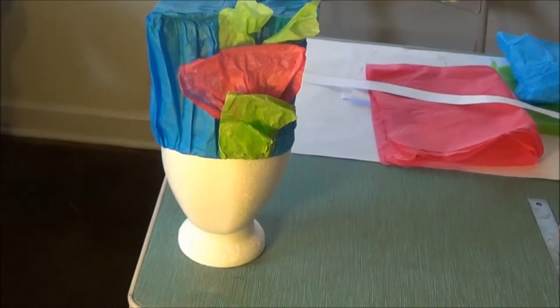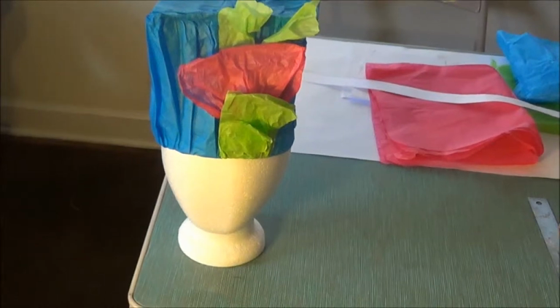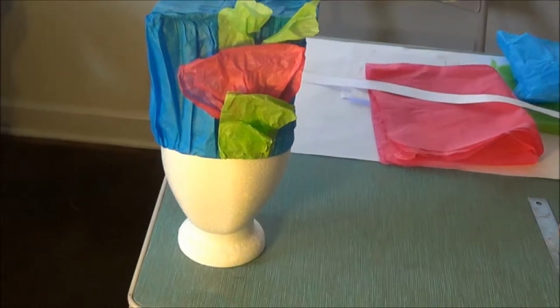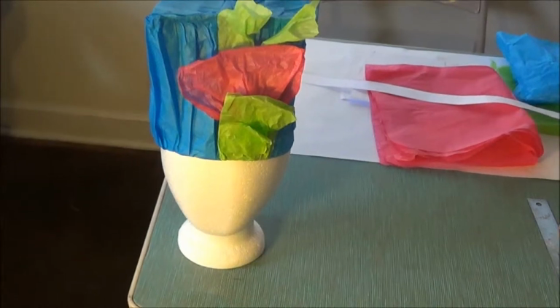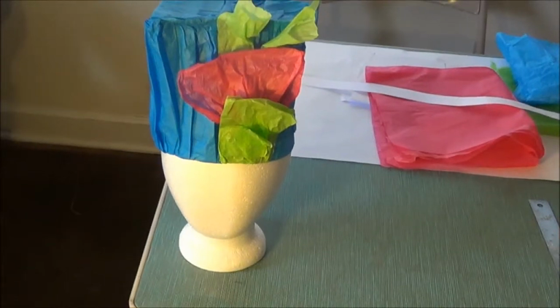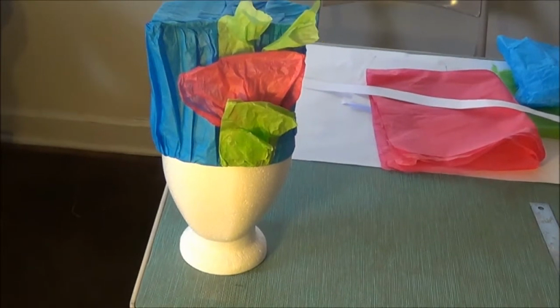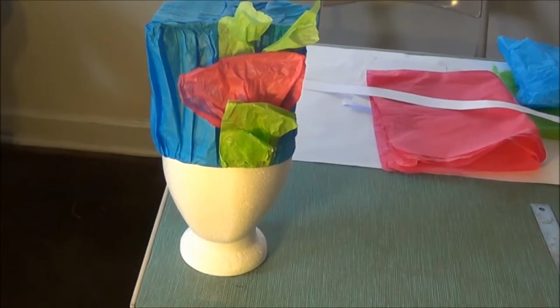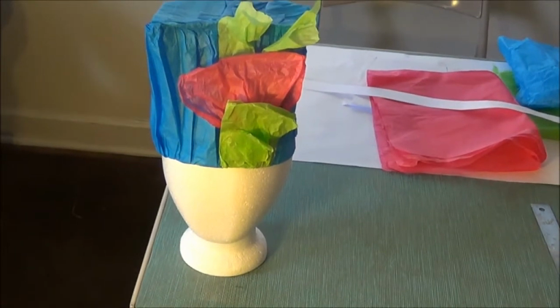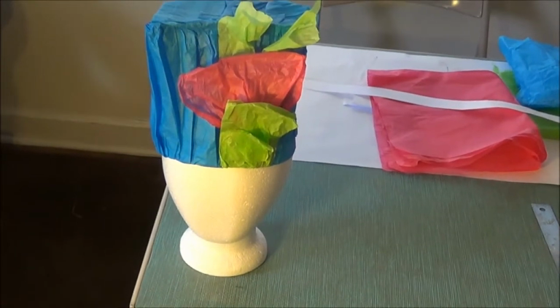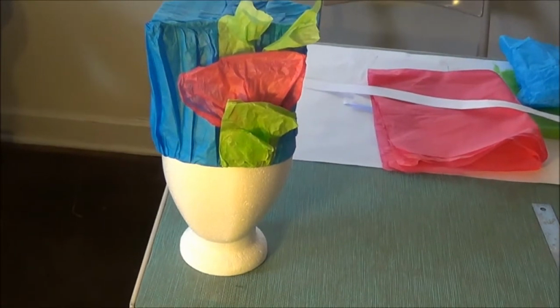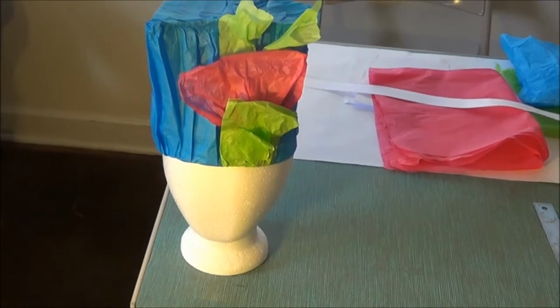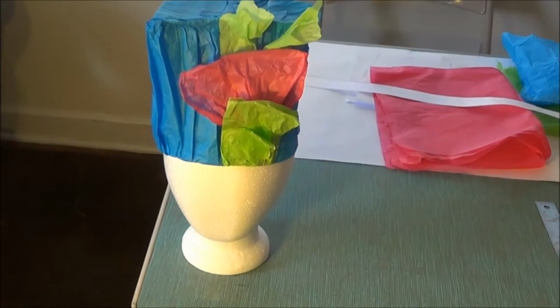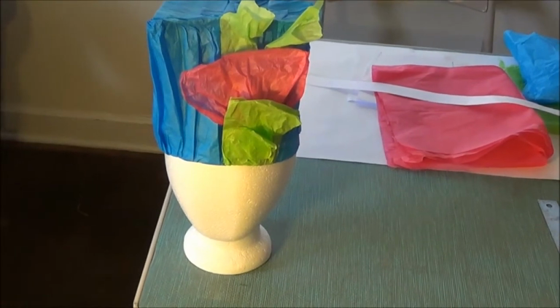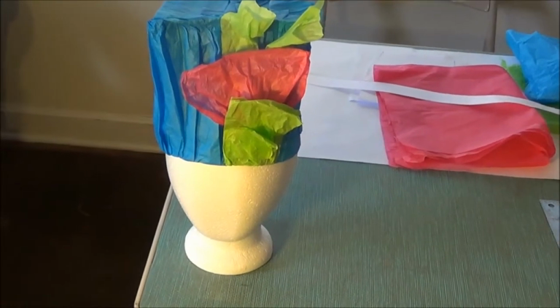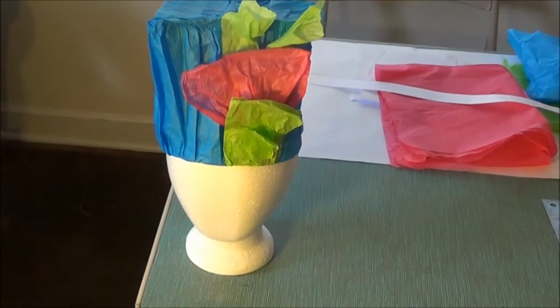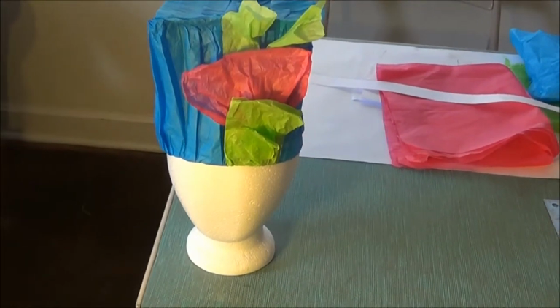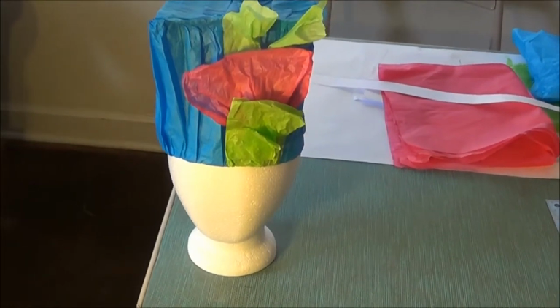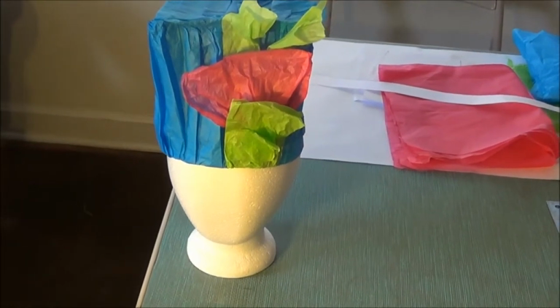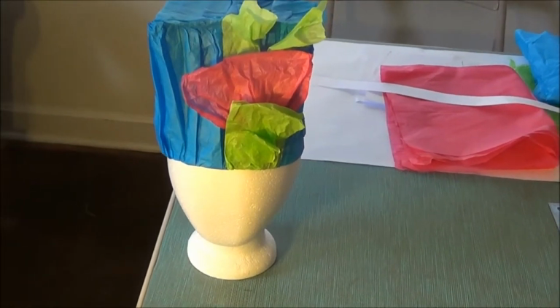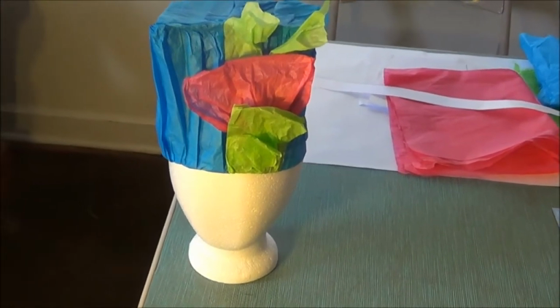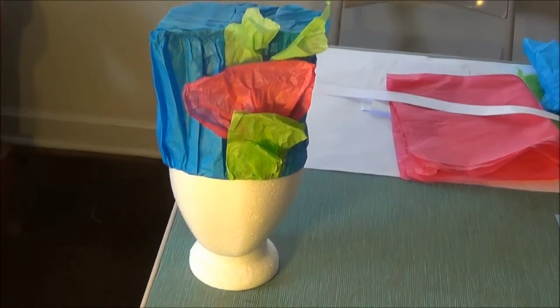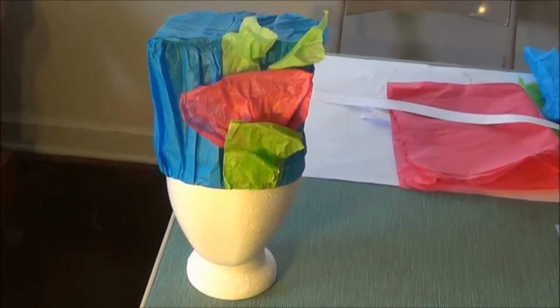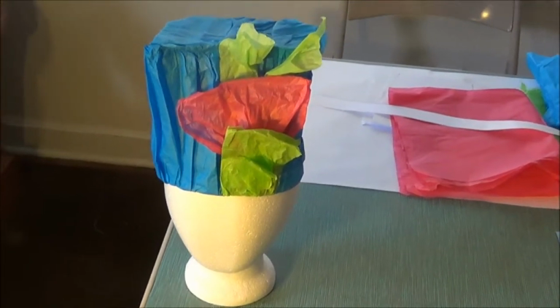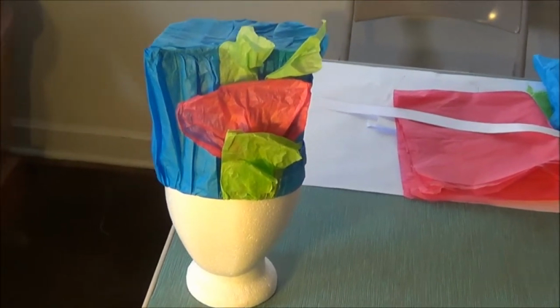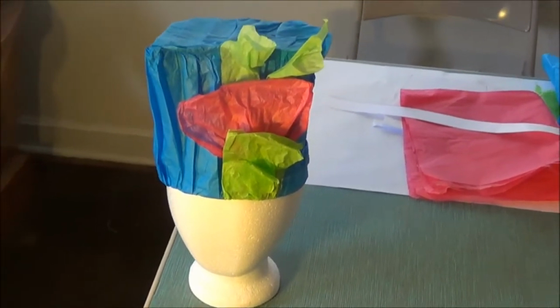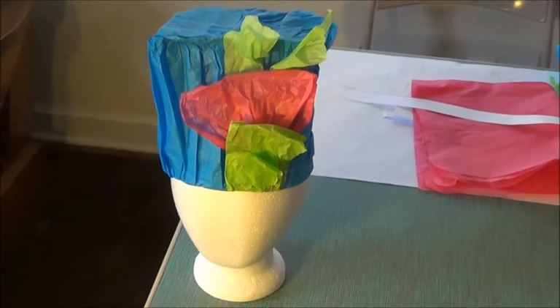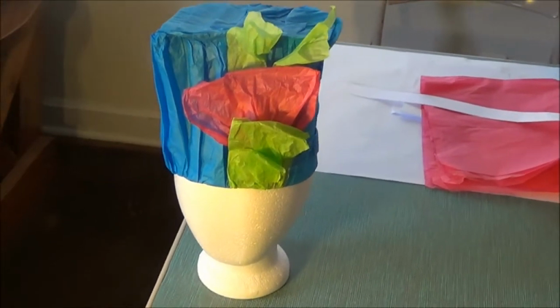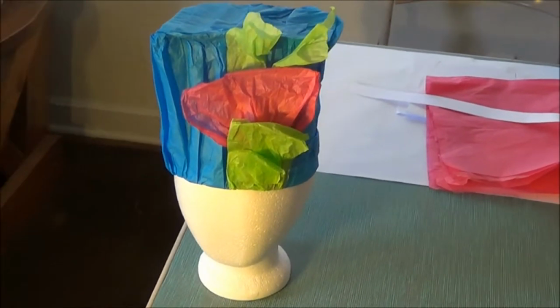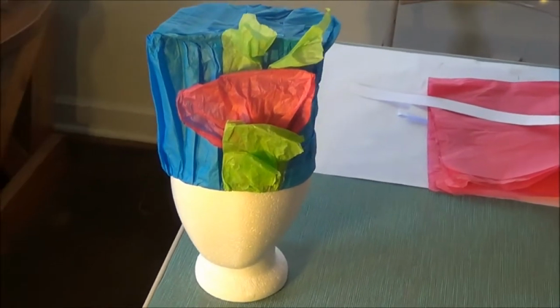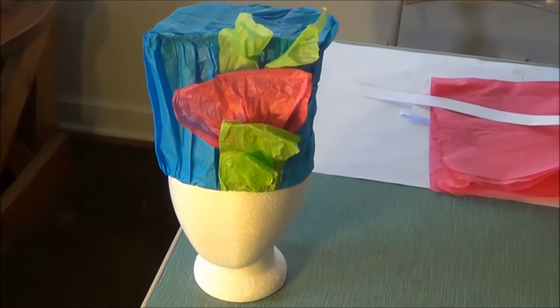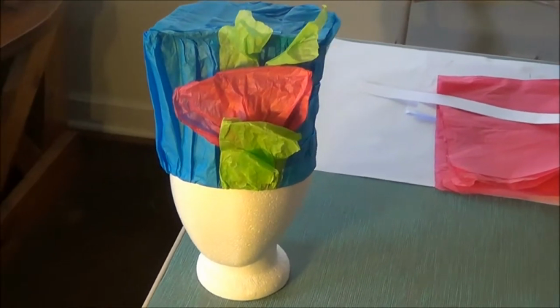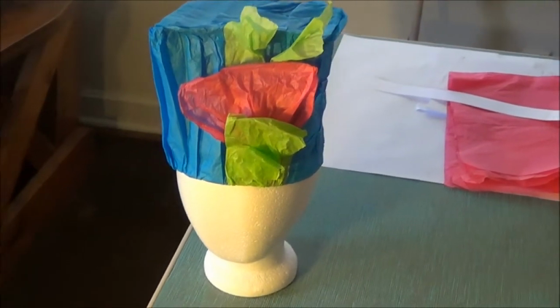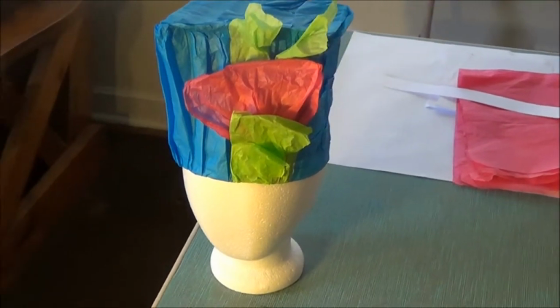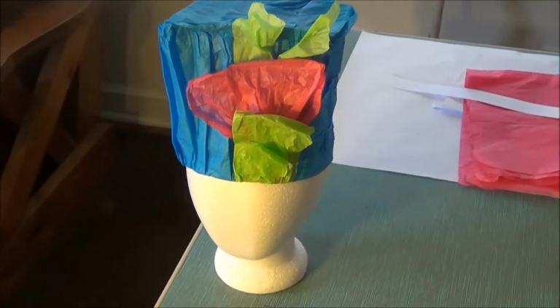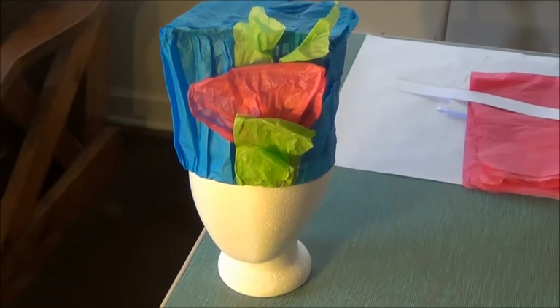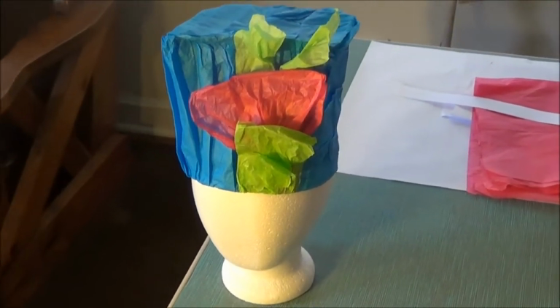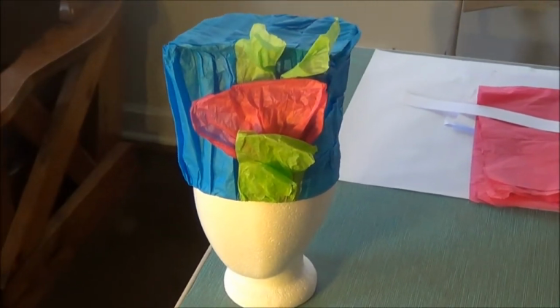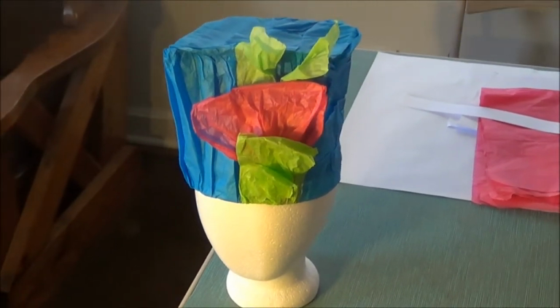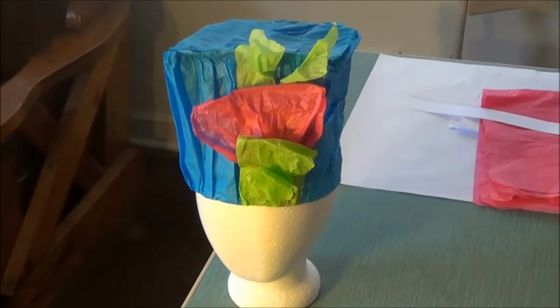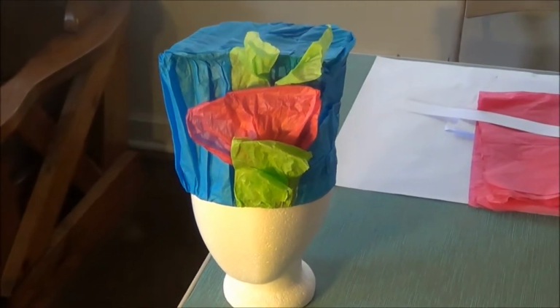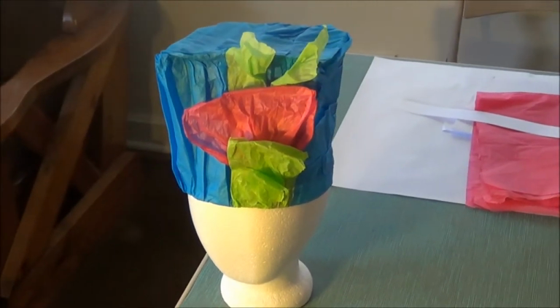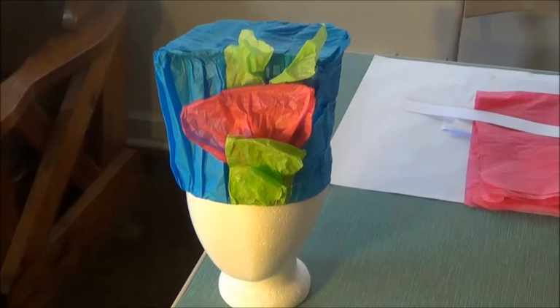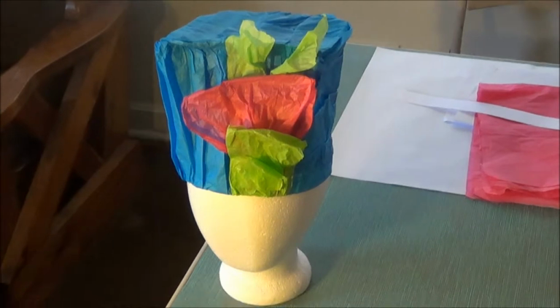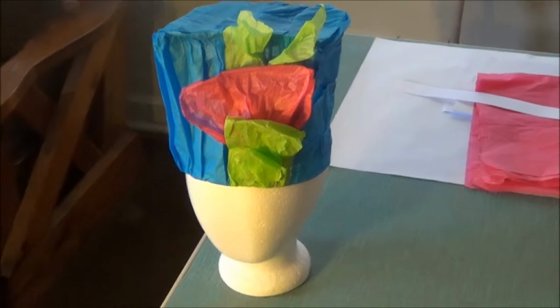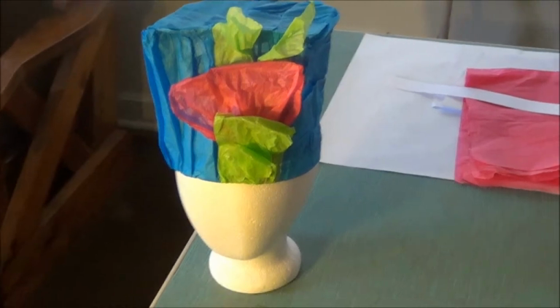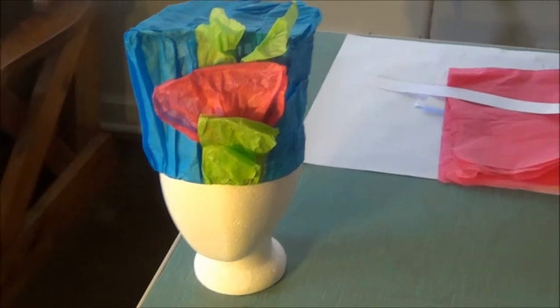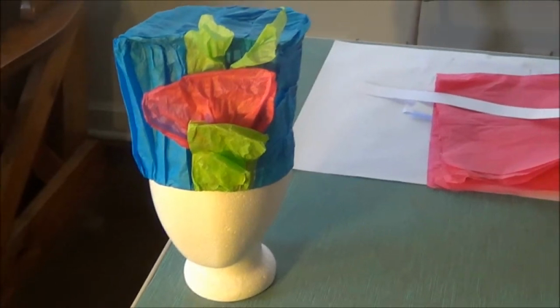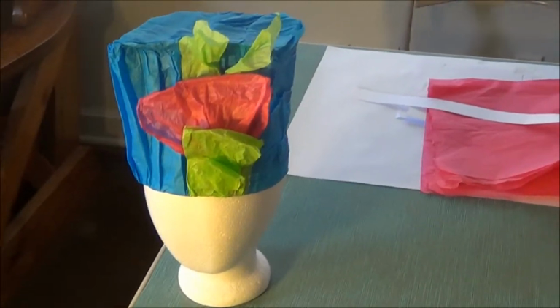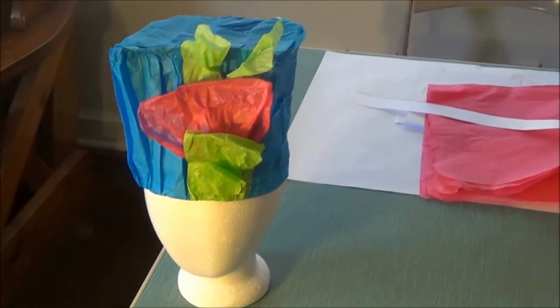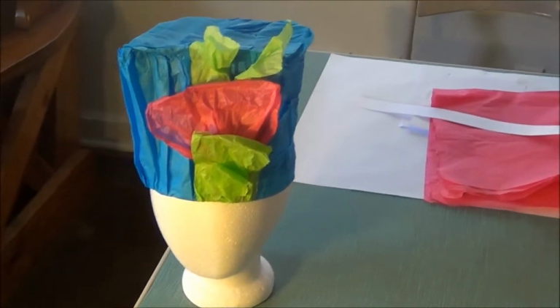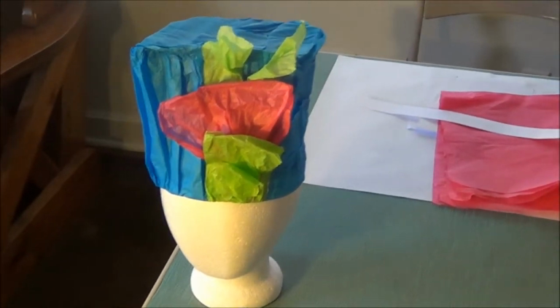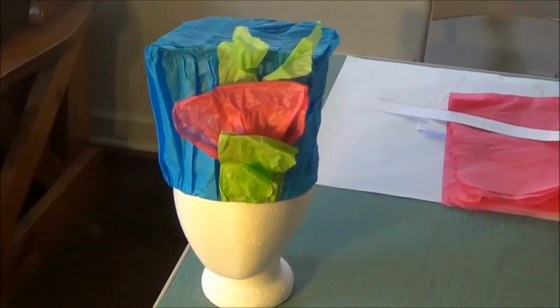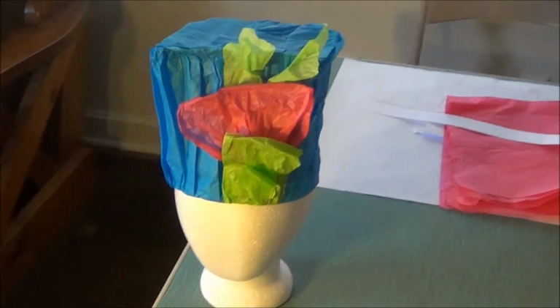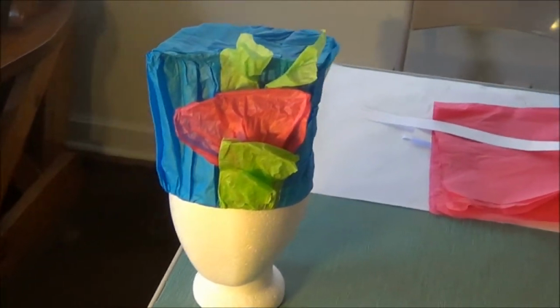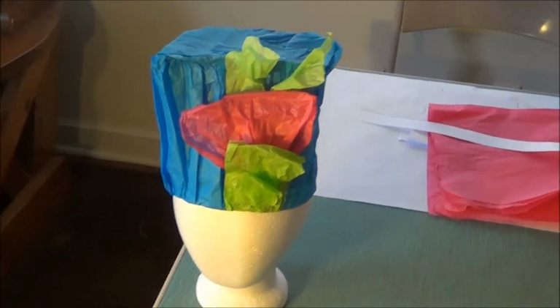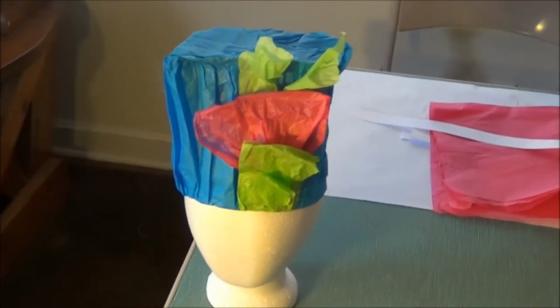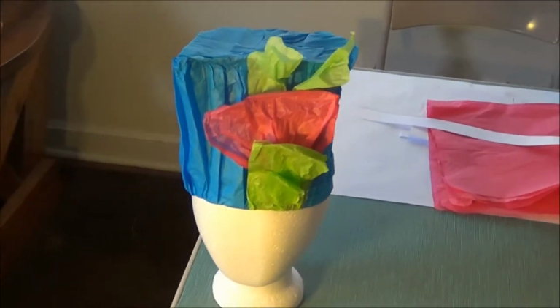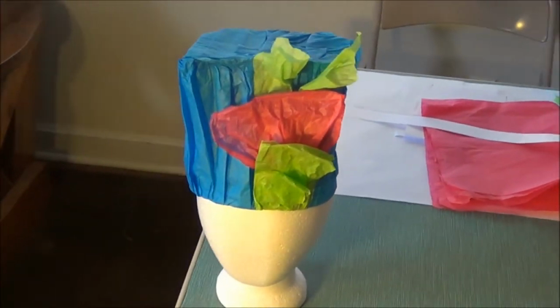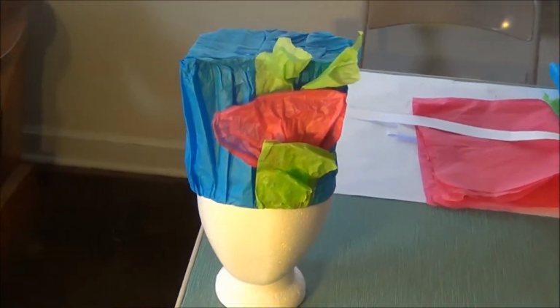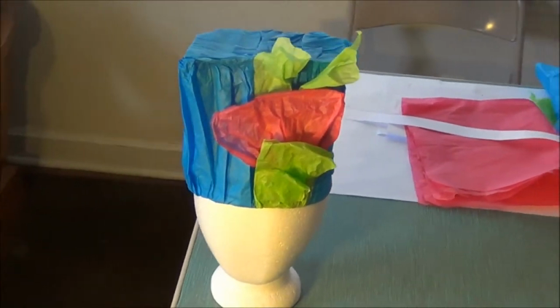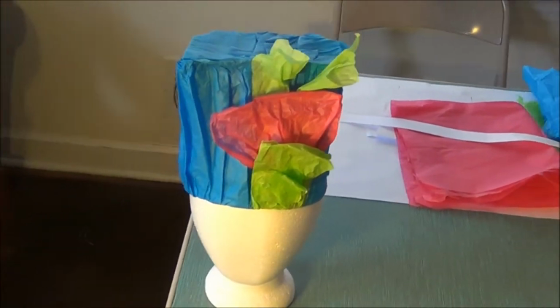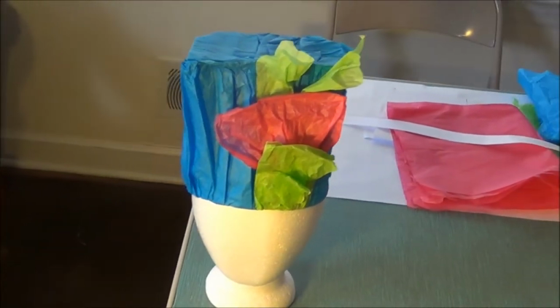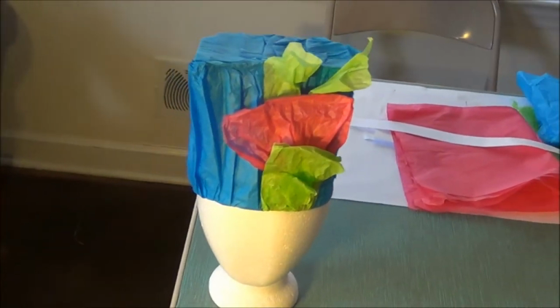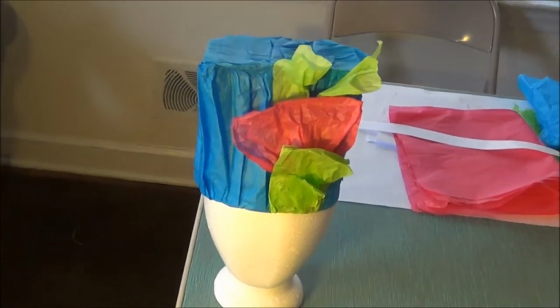Hi, today we're going to make a colonial meet-and-greet hat out of tissue paper and construction paper.